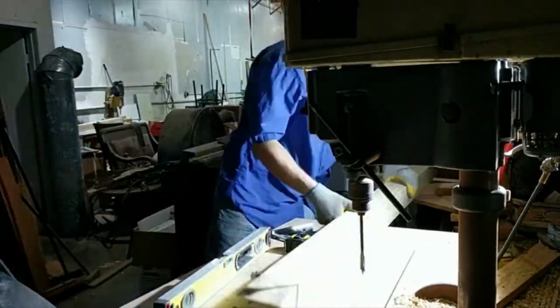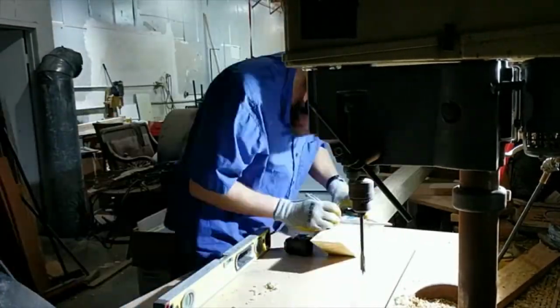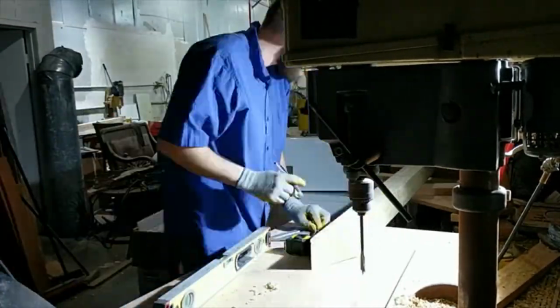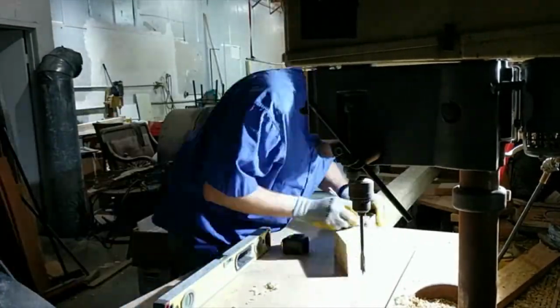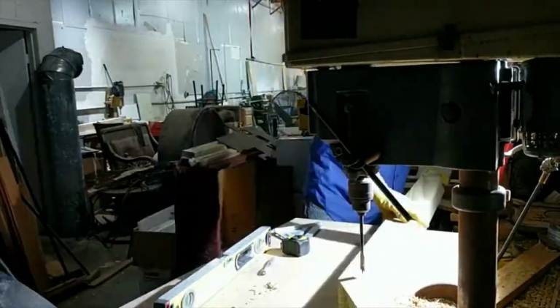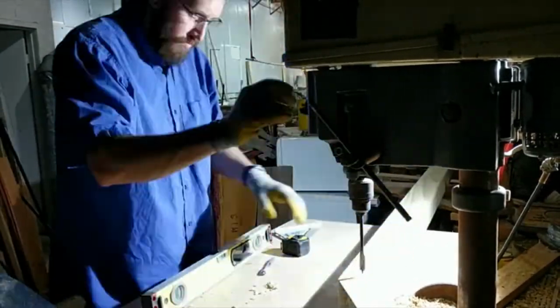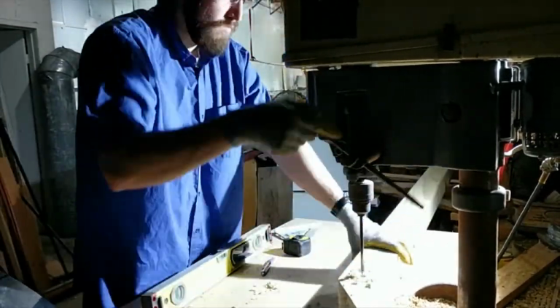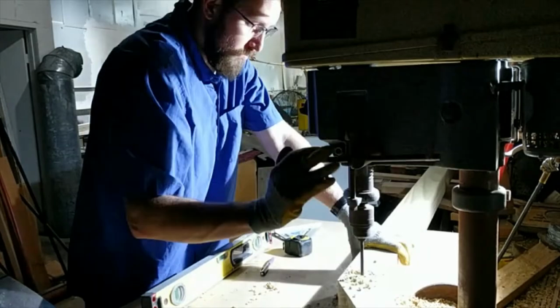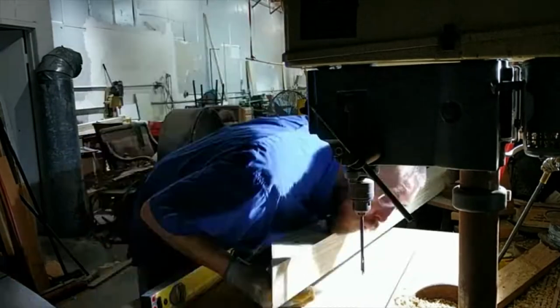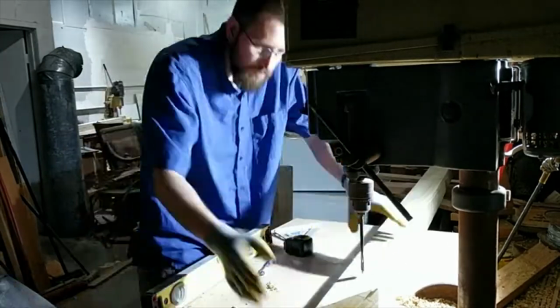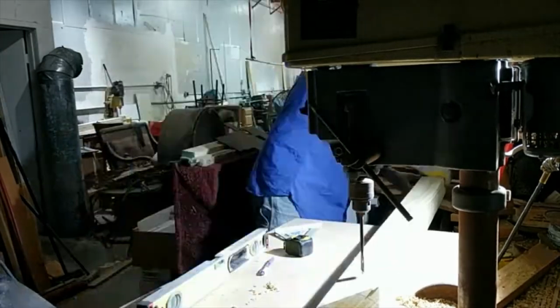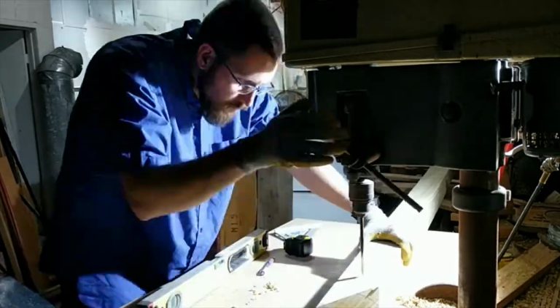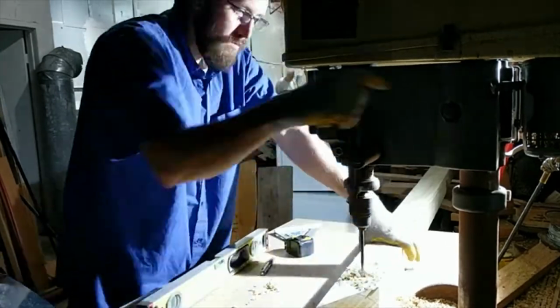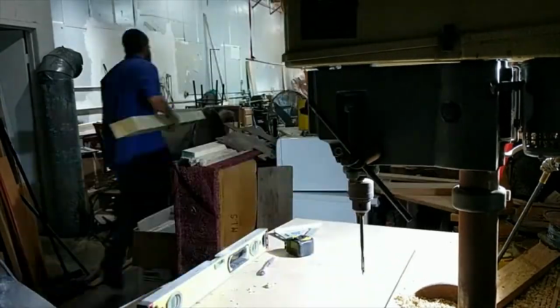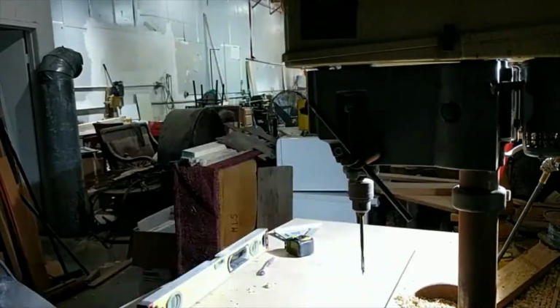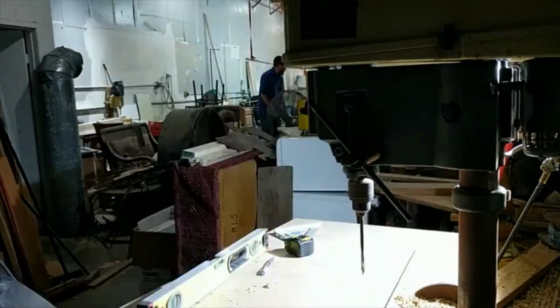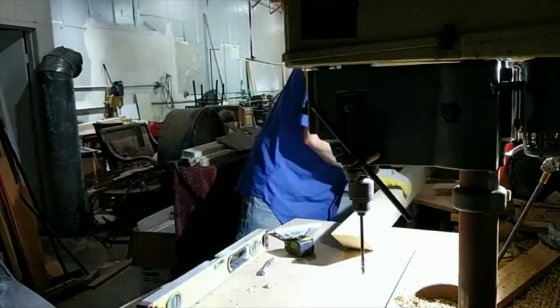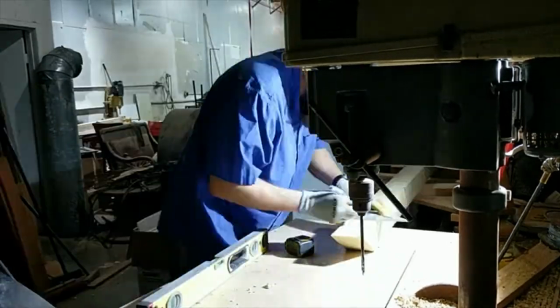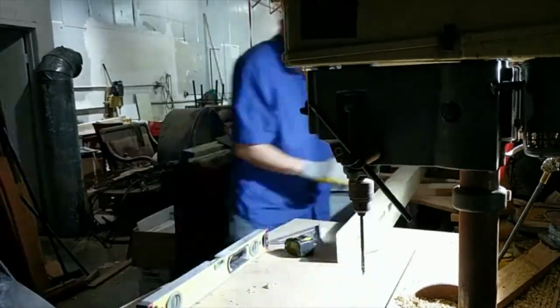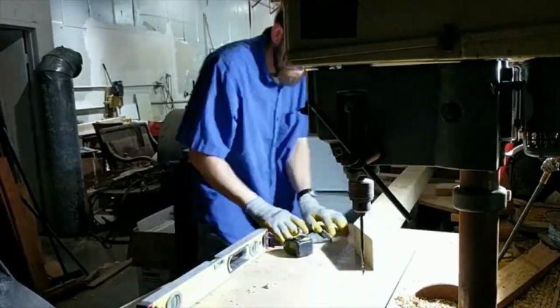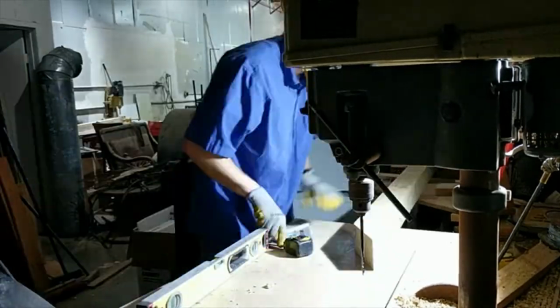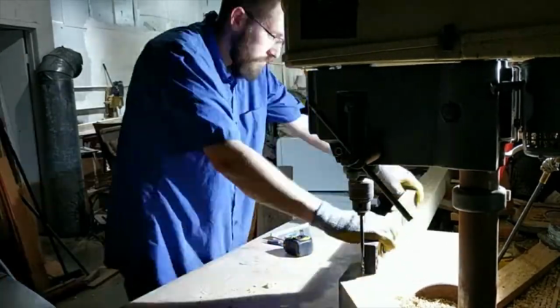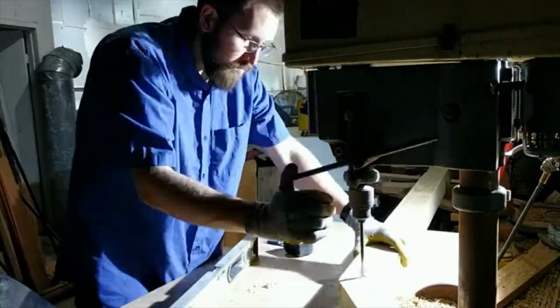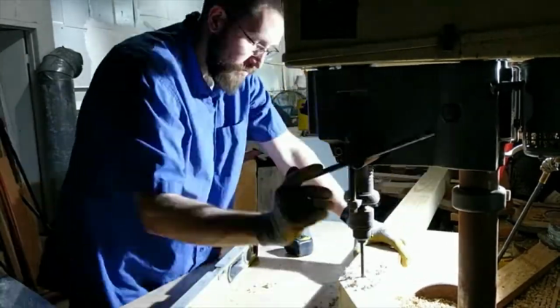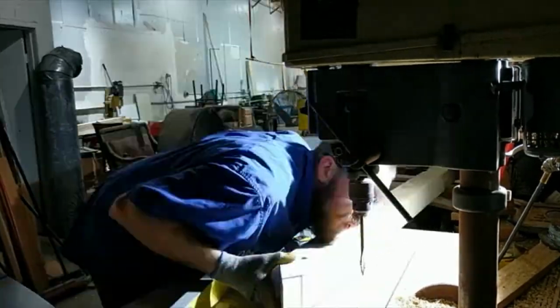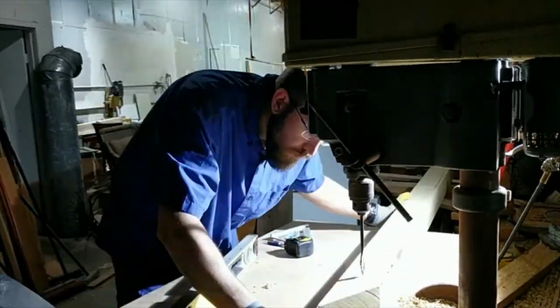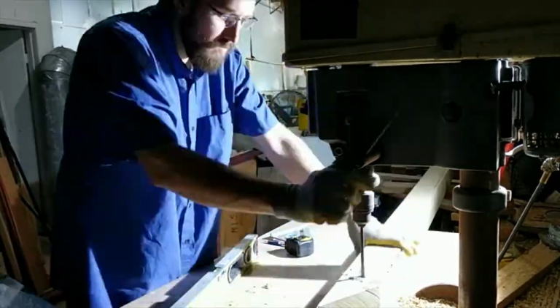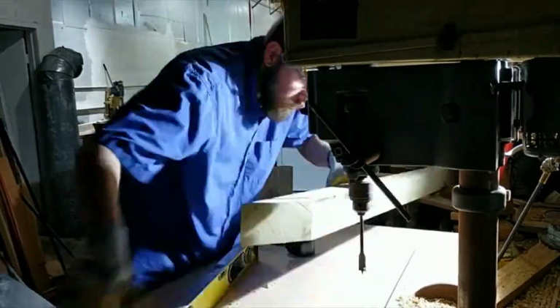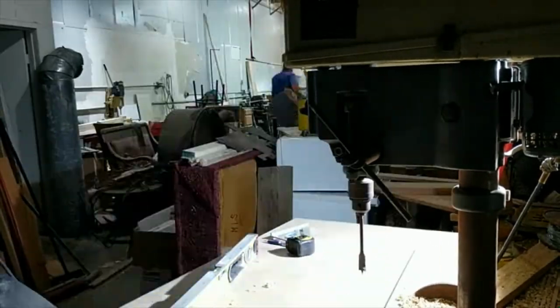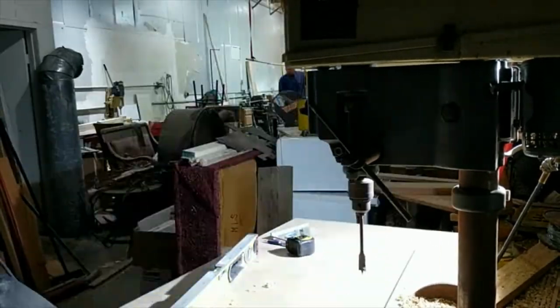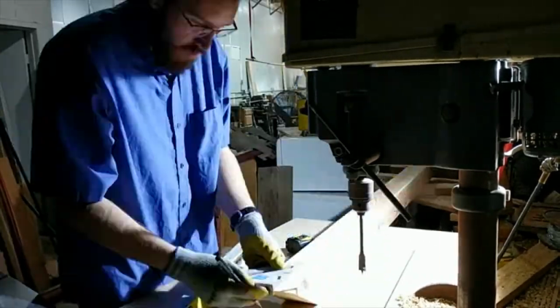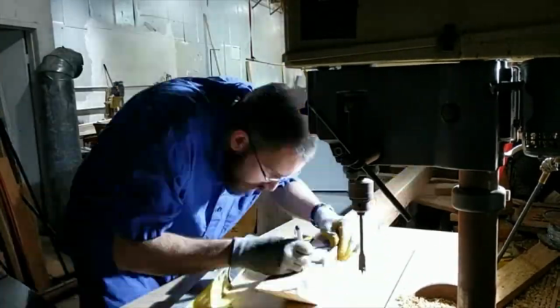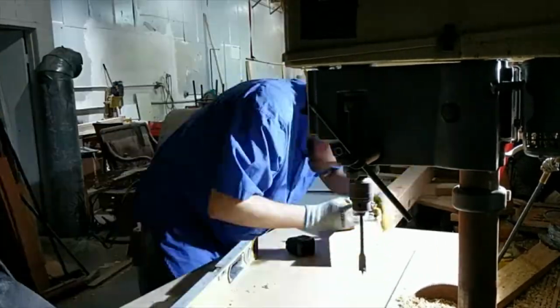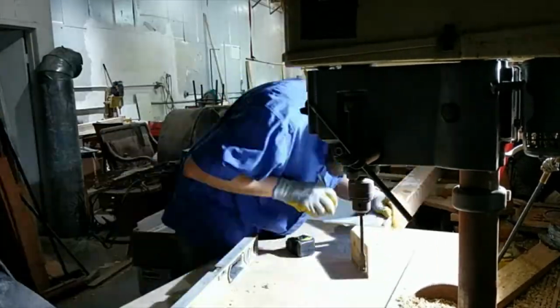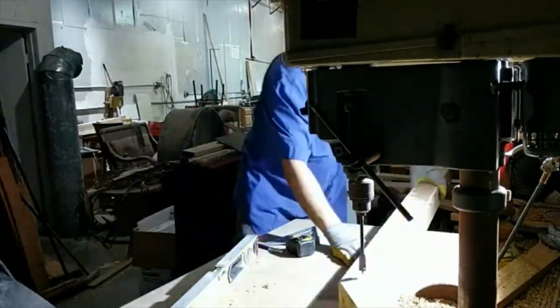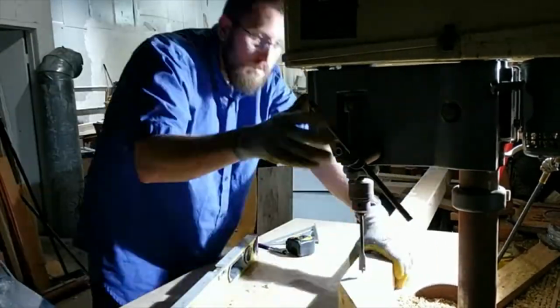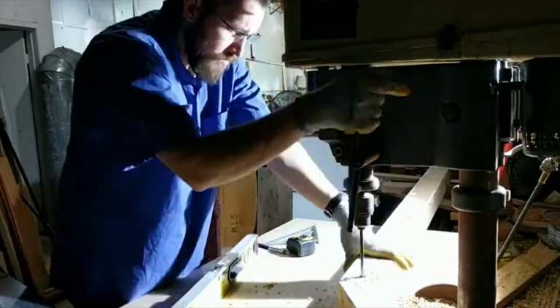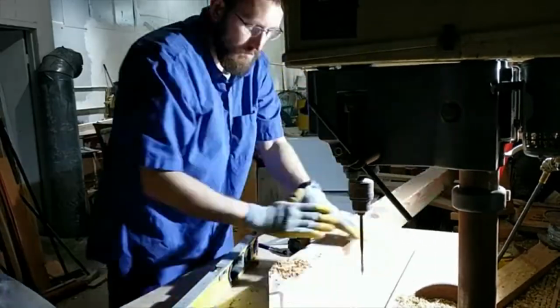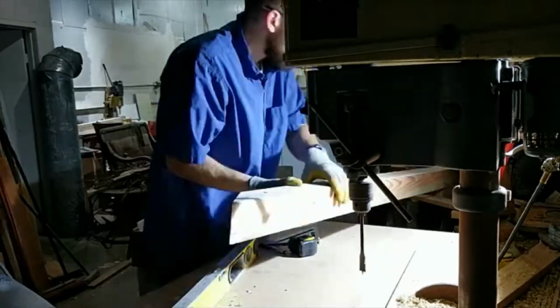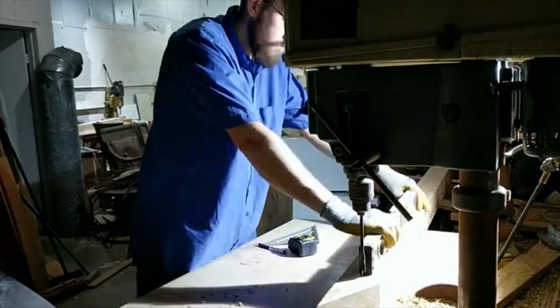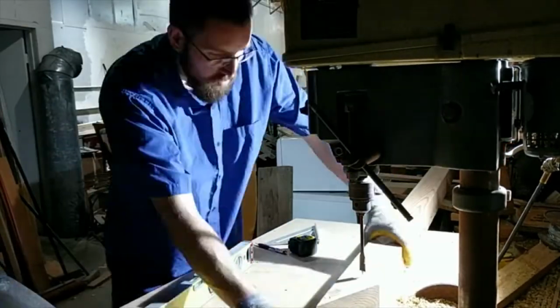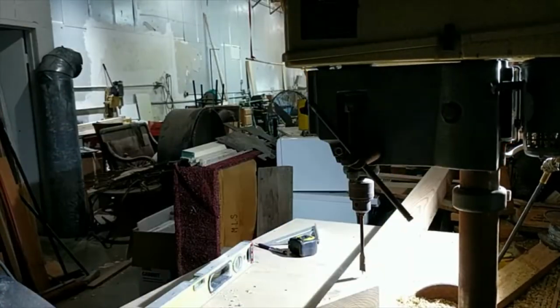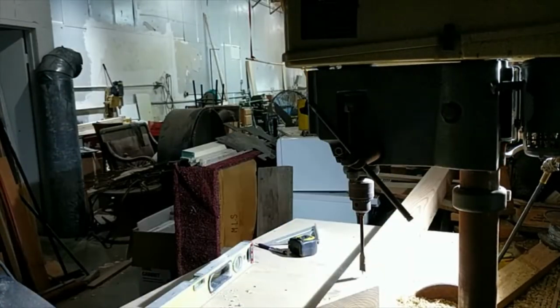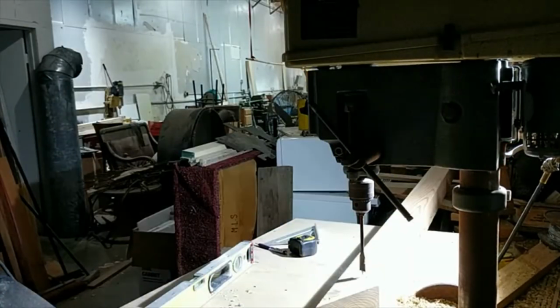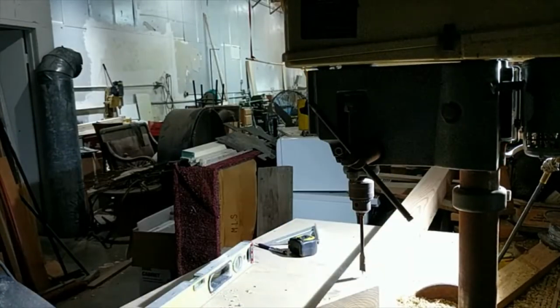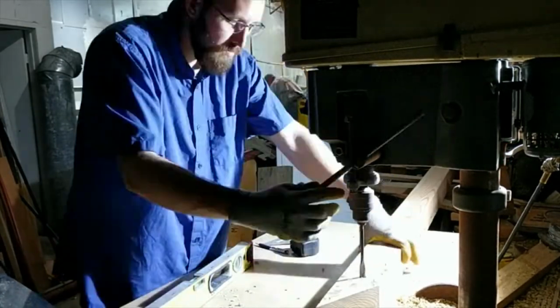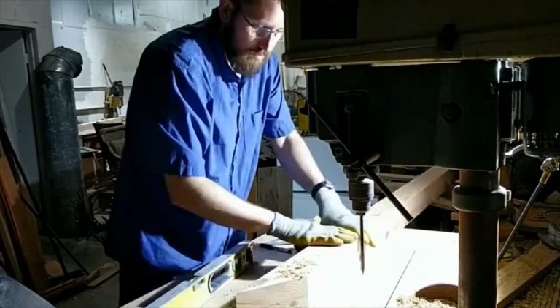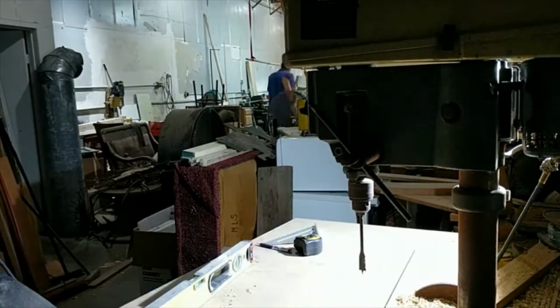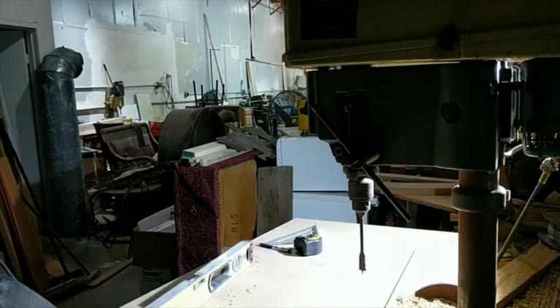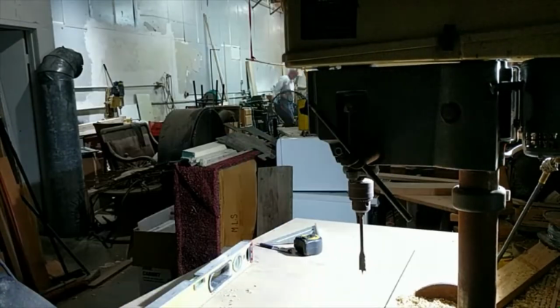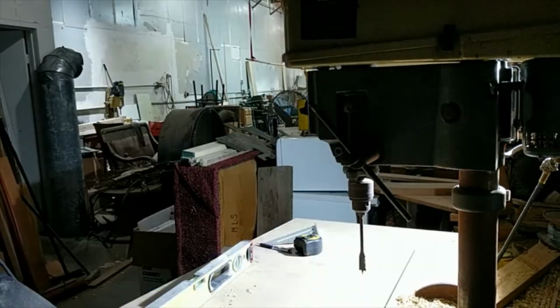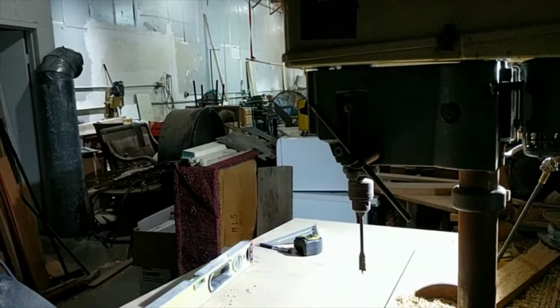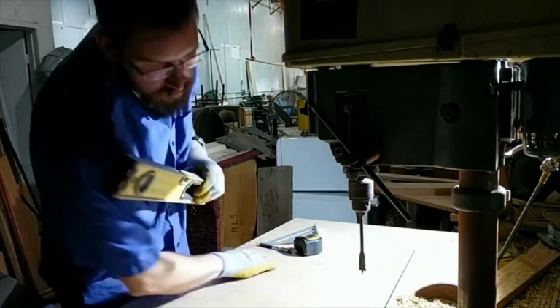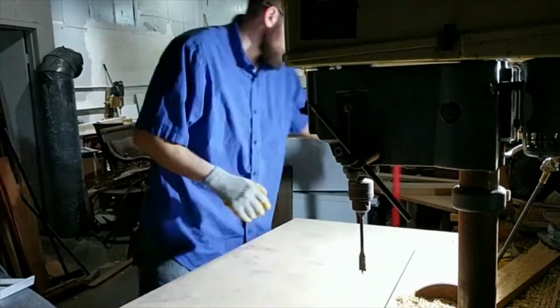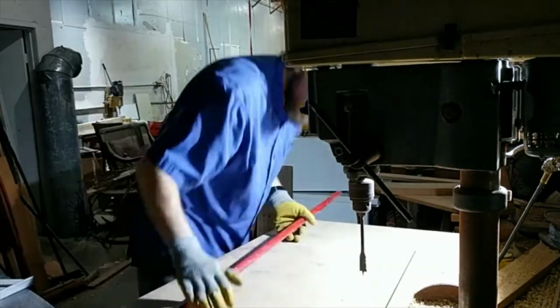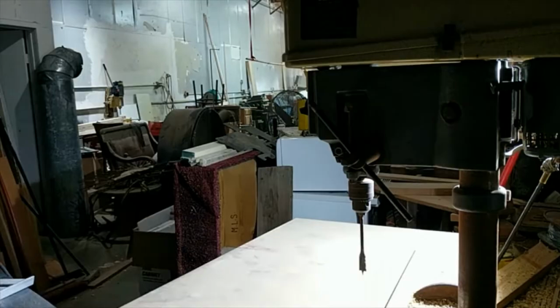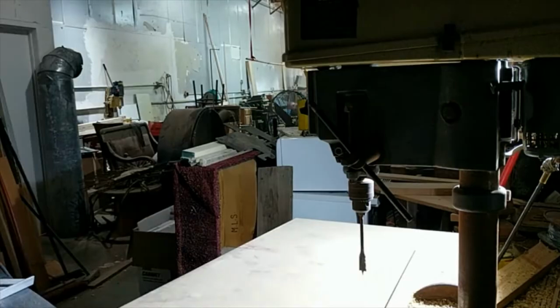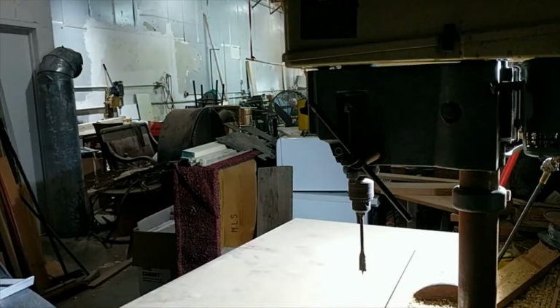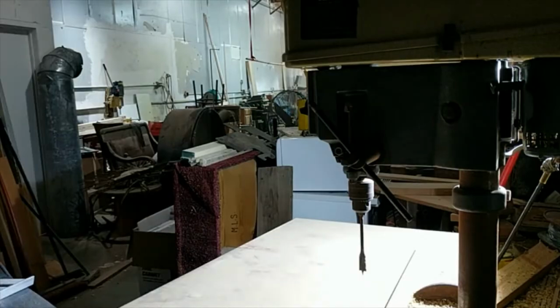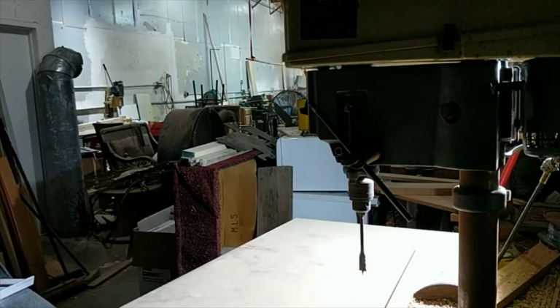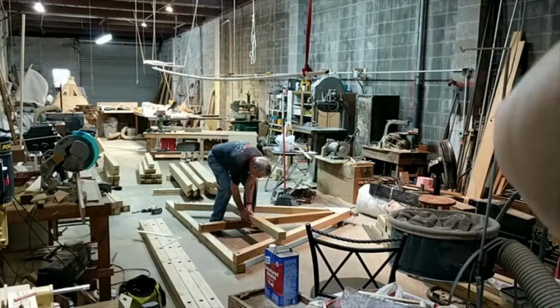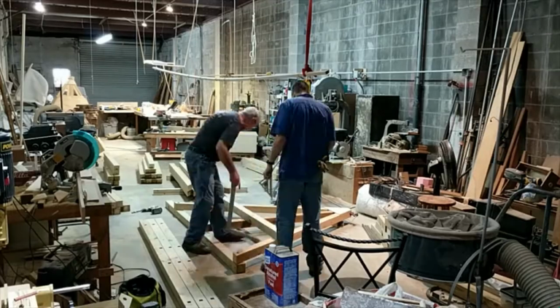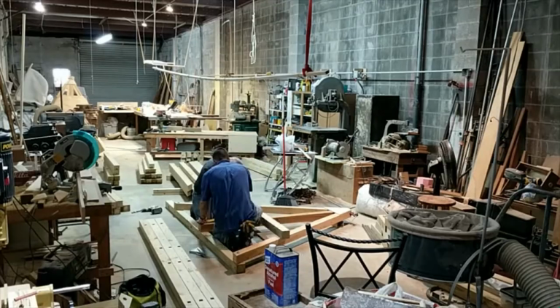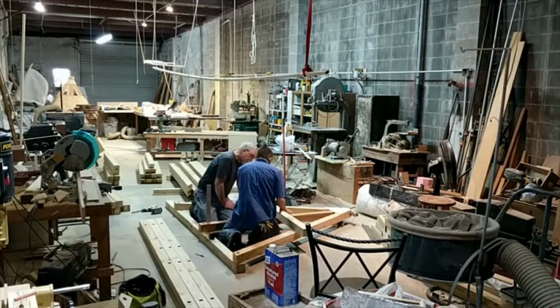We're building three different trebuchets here, so whenever you're doing an operation there's a lot of work to do — lots of repetition.